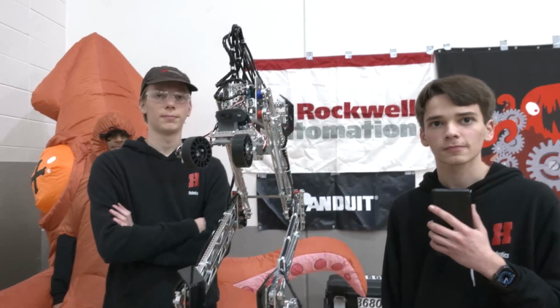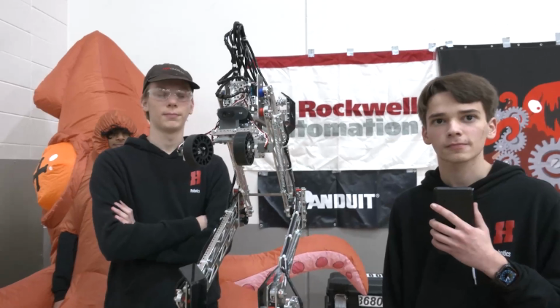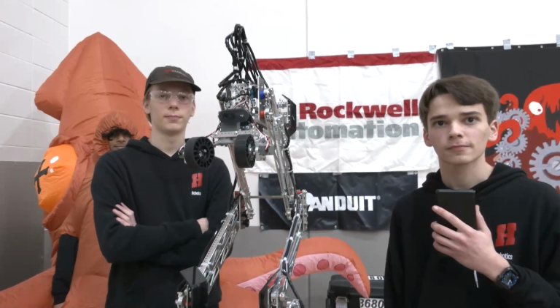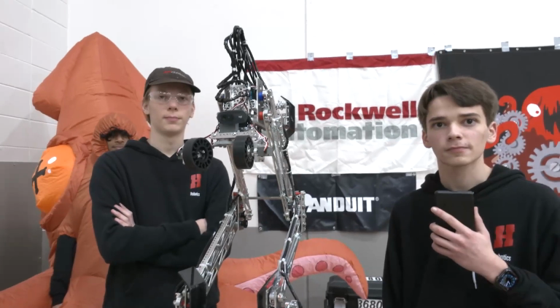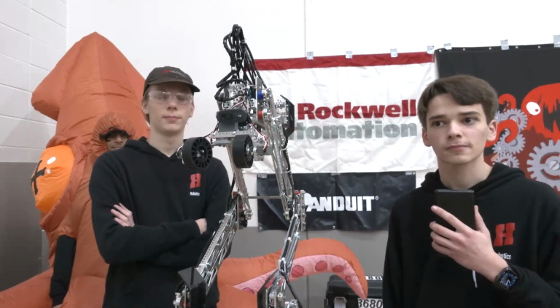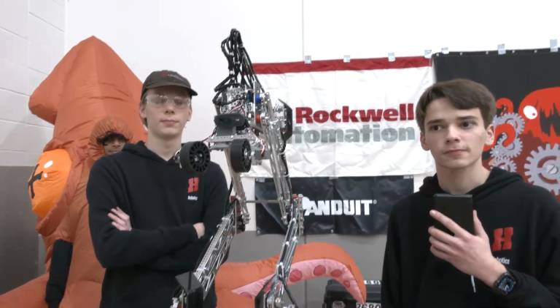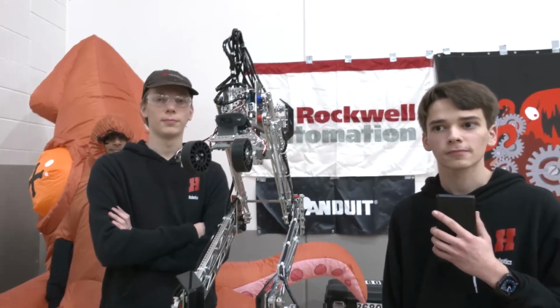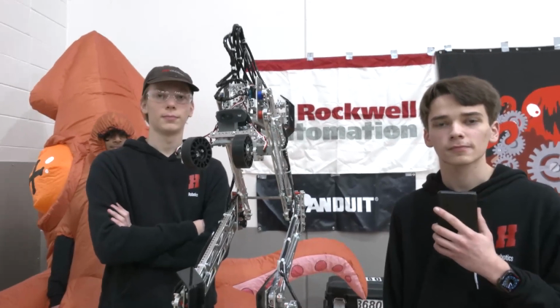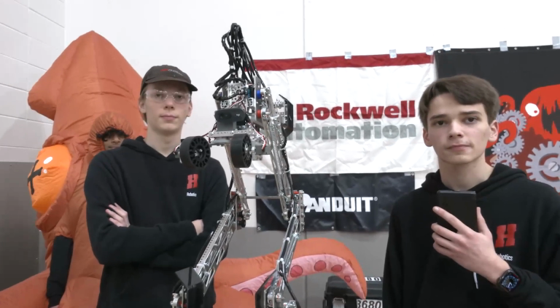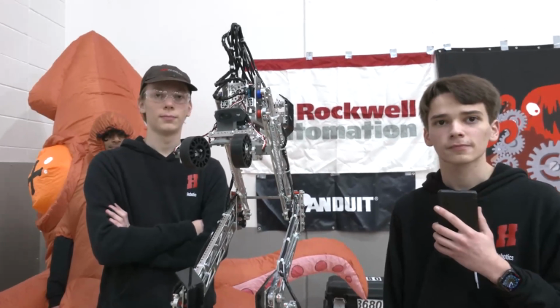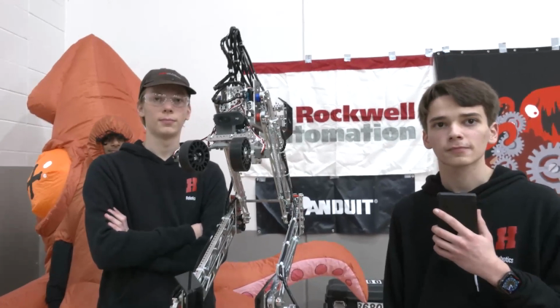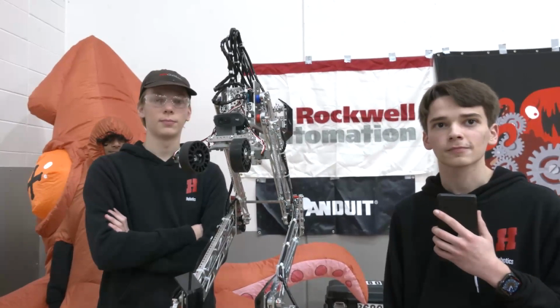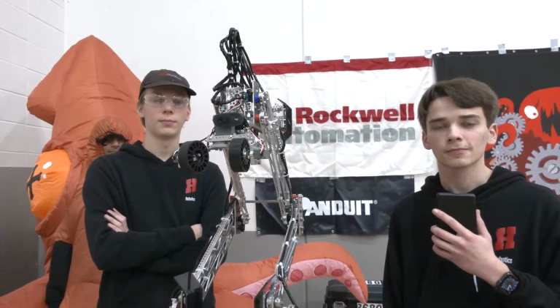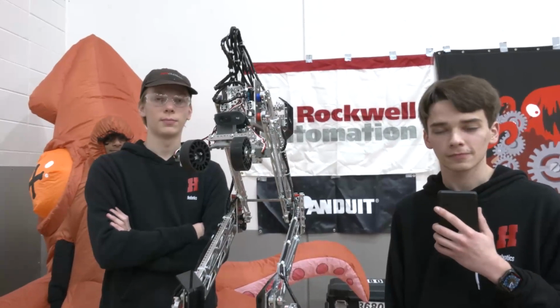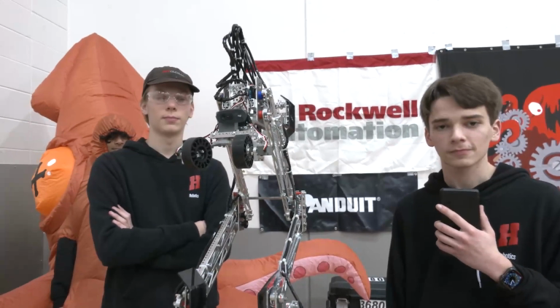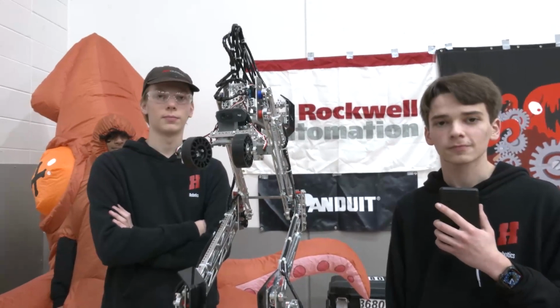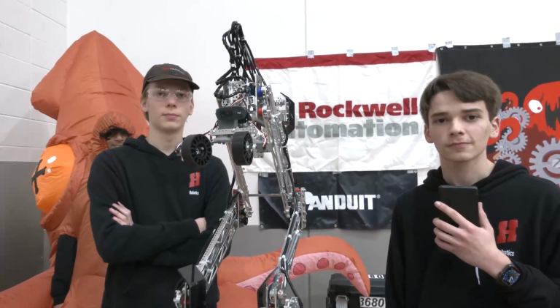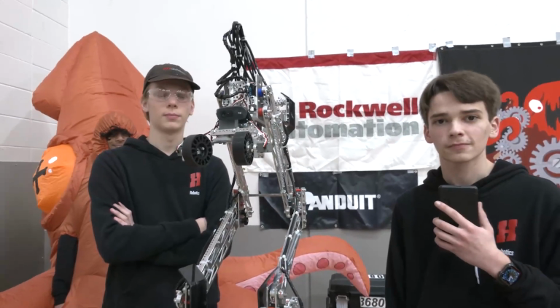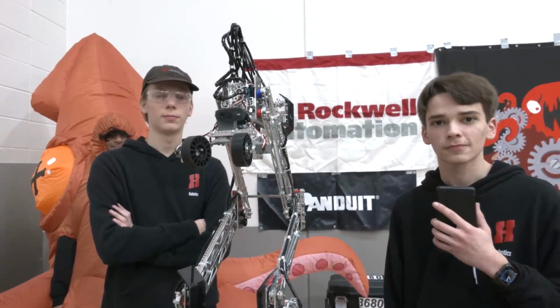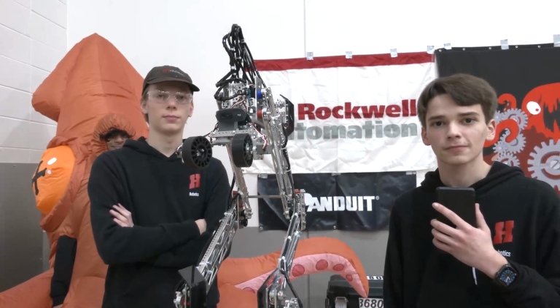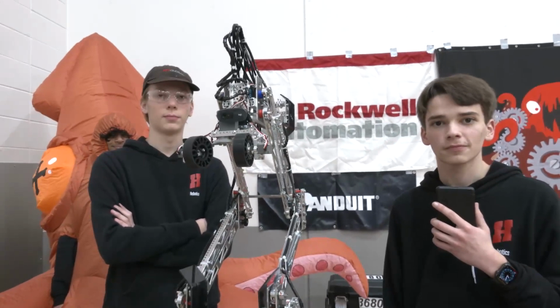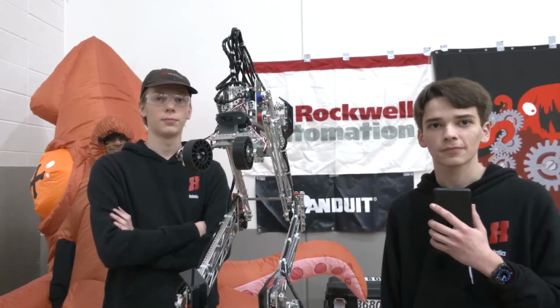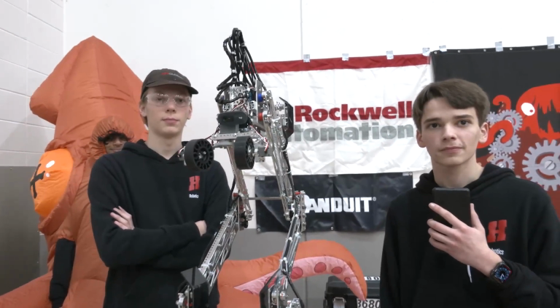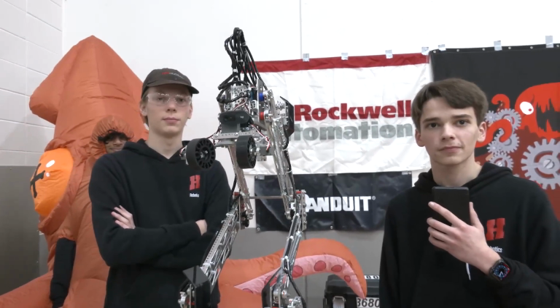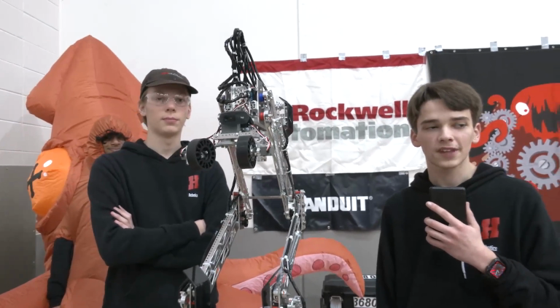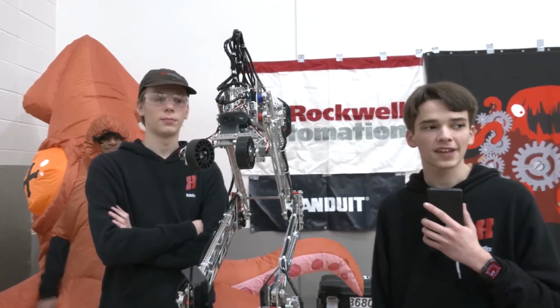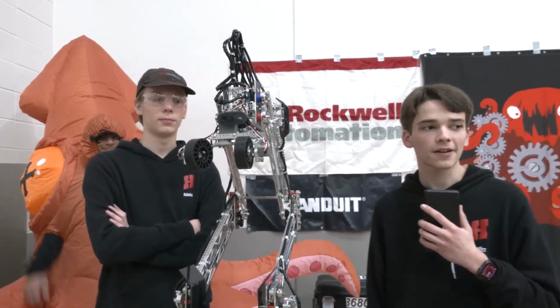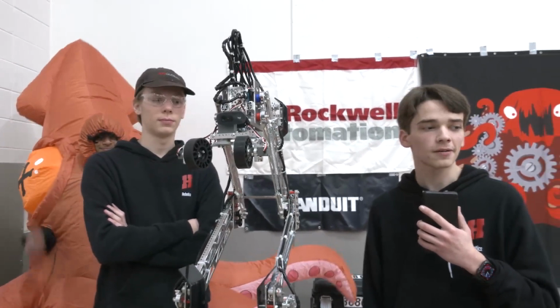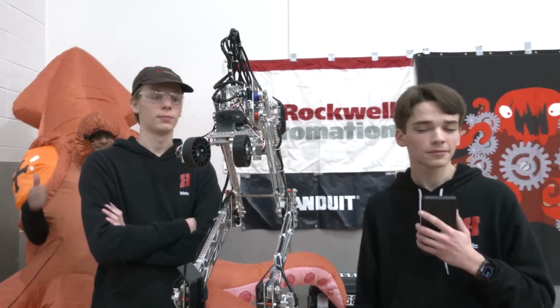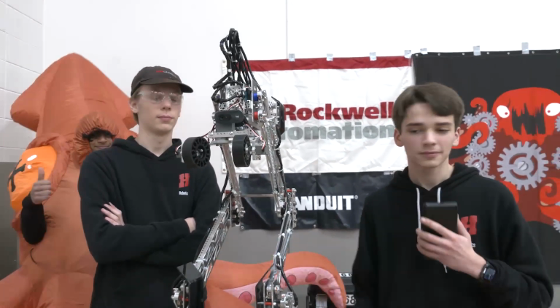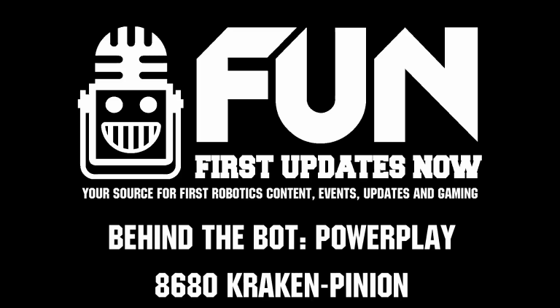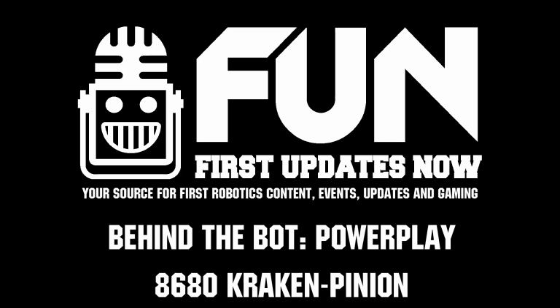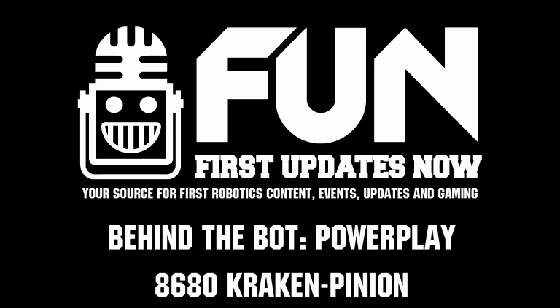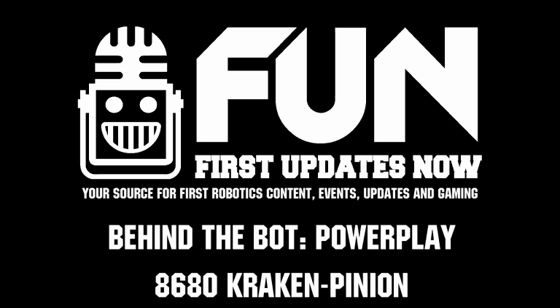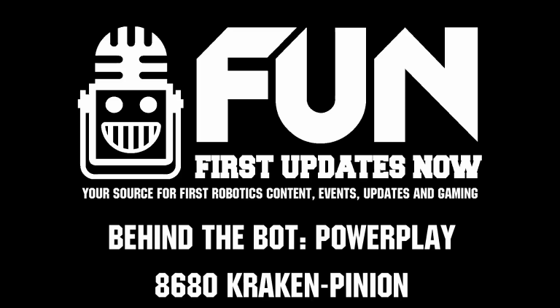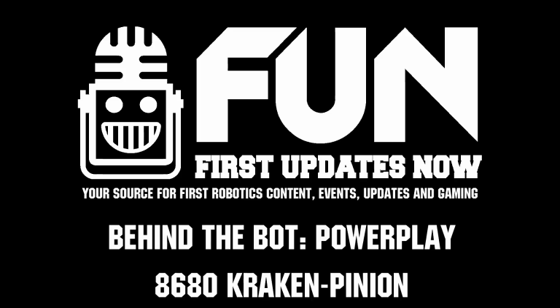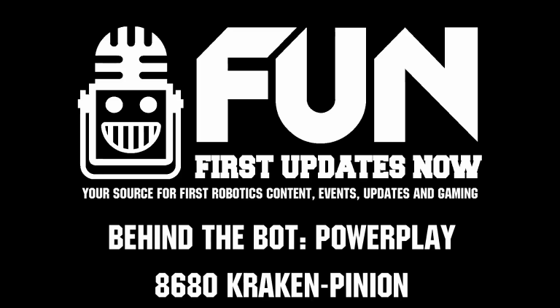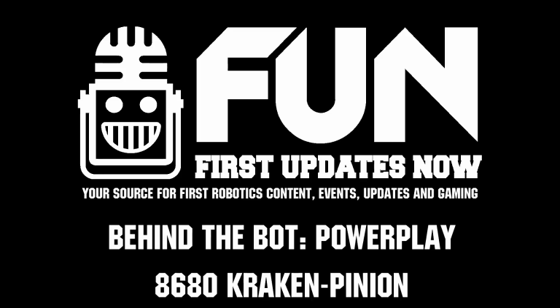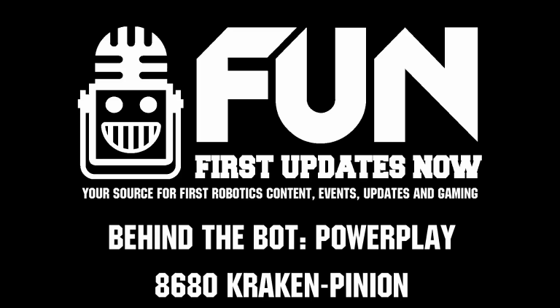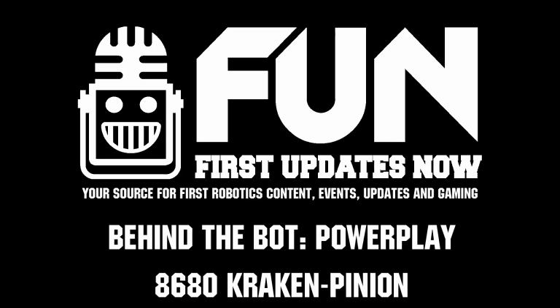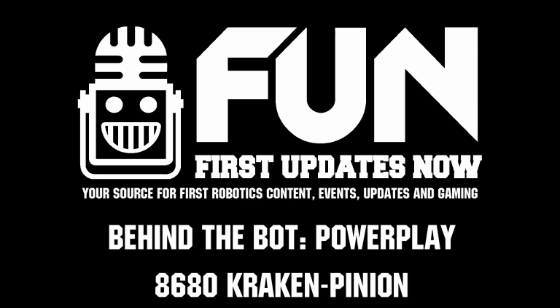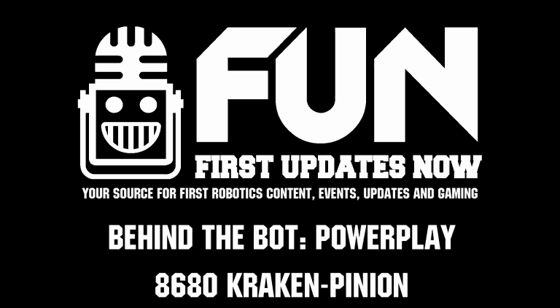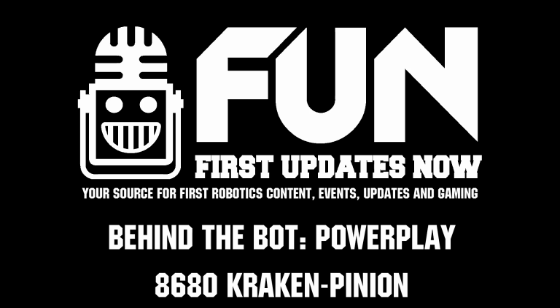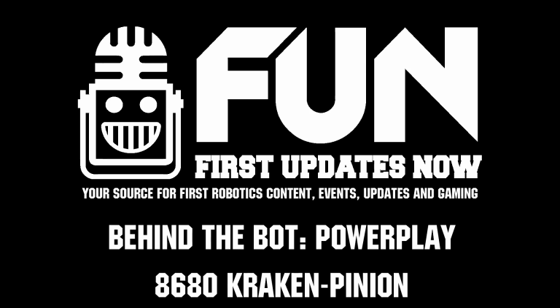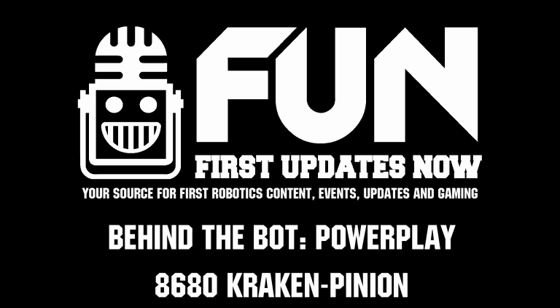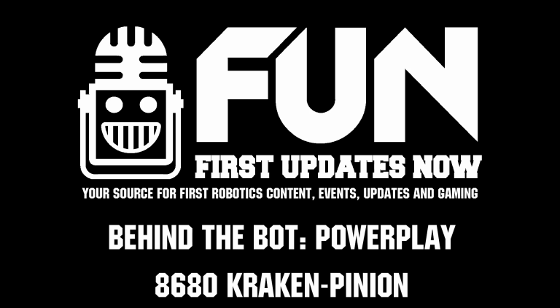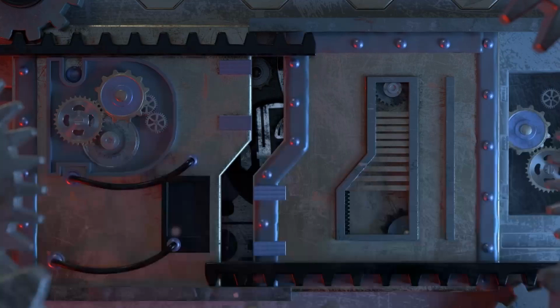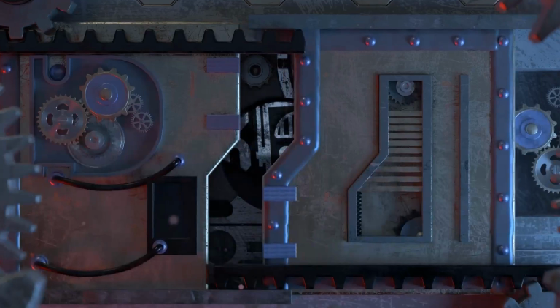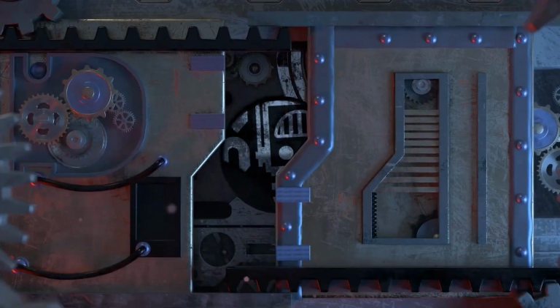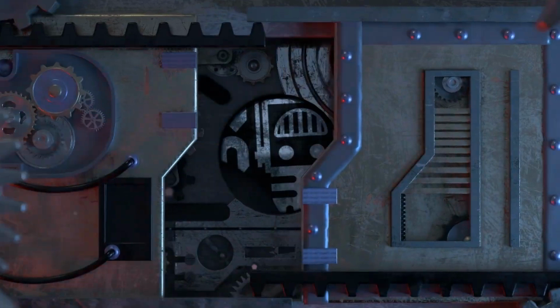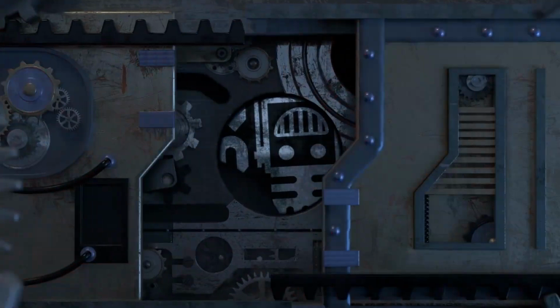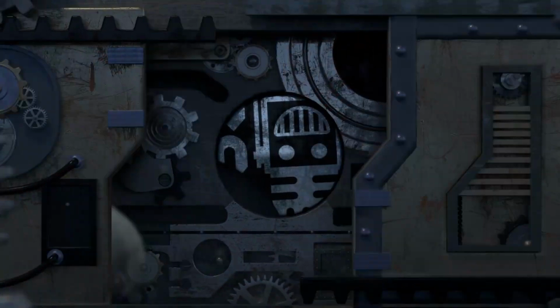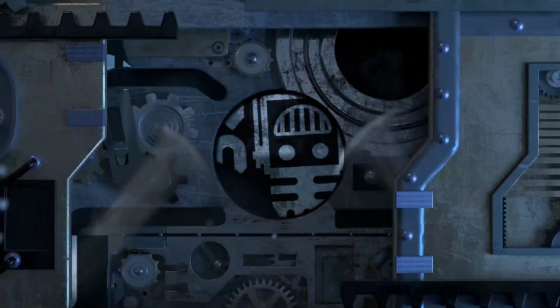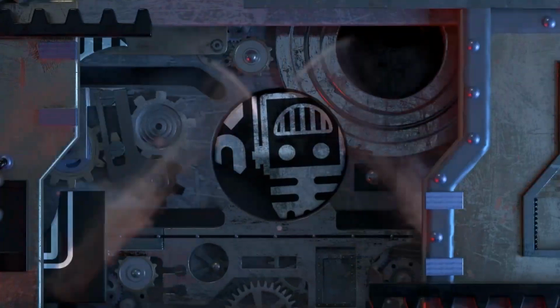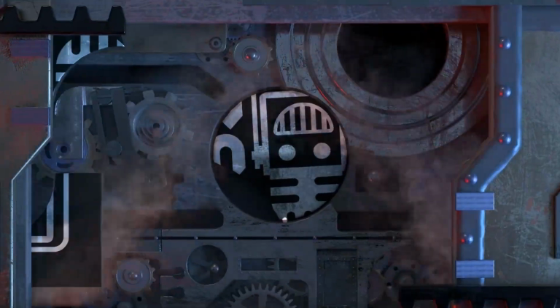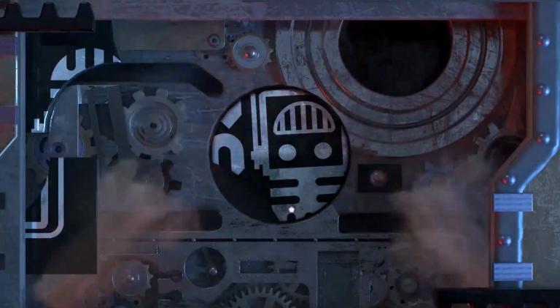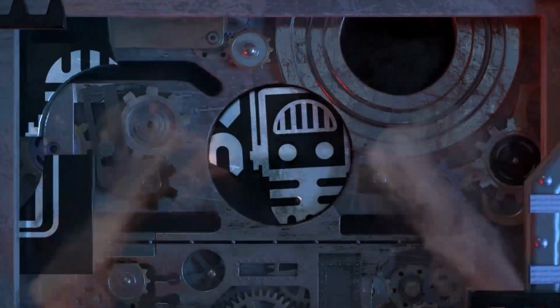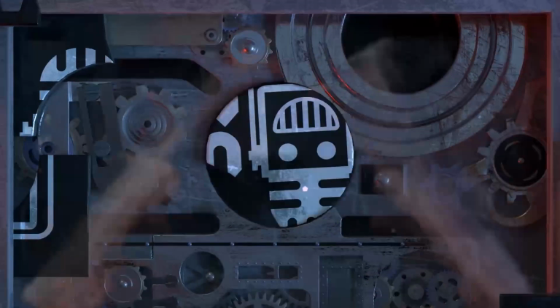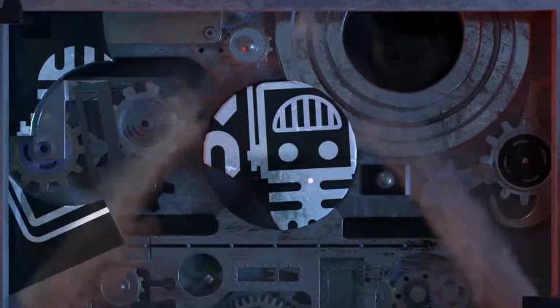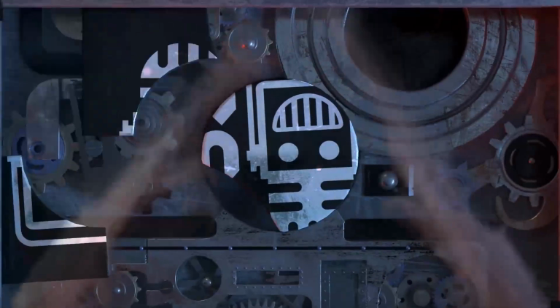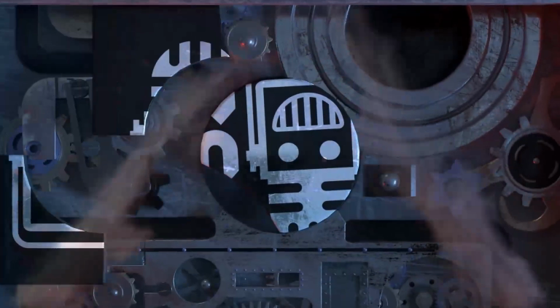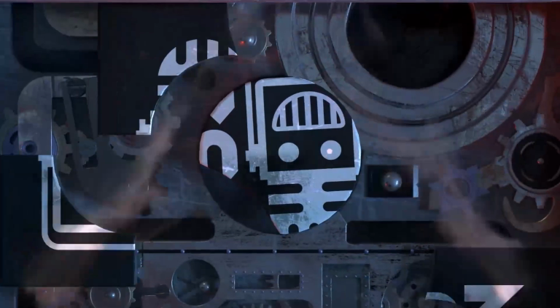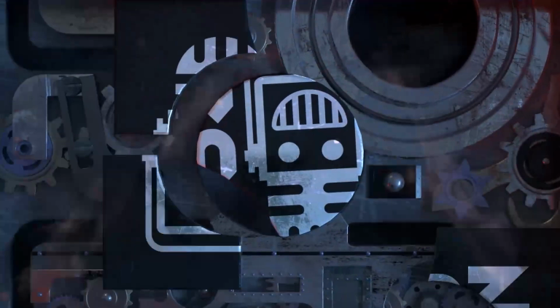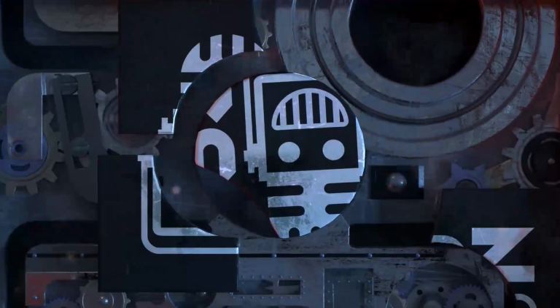Well, 8680 Kraken Pinion, good luck here today. Every year we interview you guys we're looking for big things from your team. Can't wait to see what you bring — incredible robot once again this year. Thanks a lot!